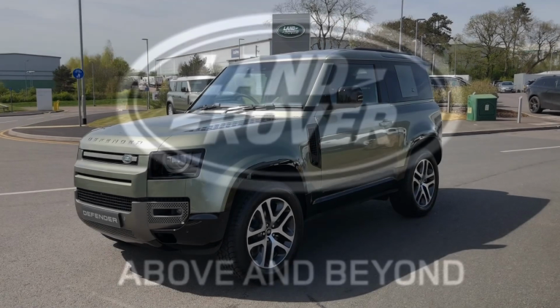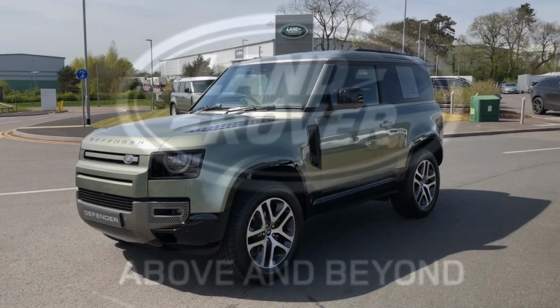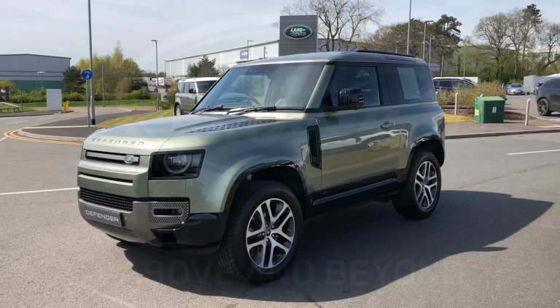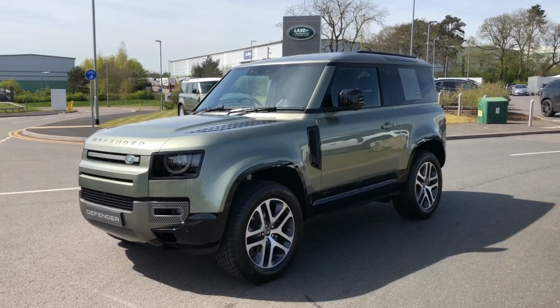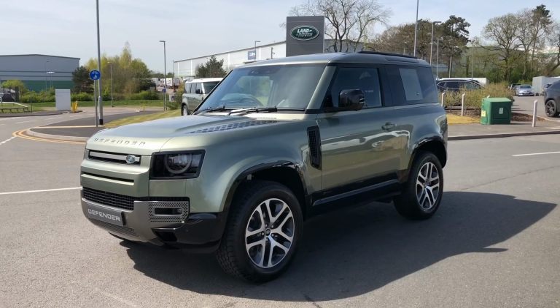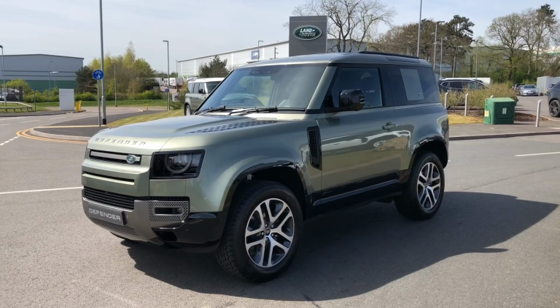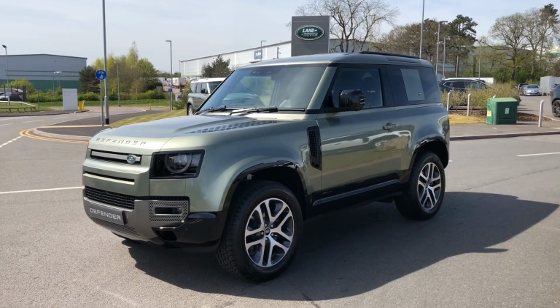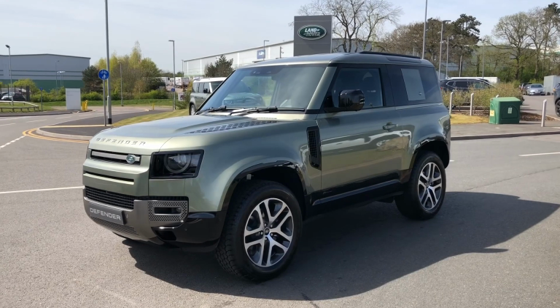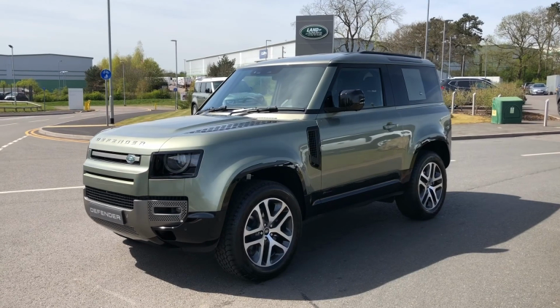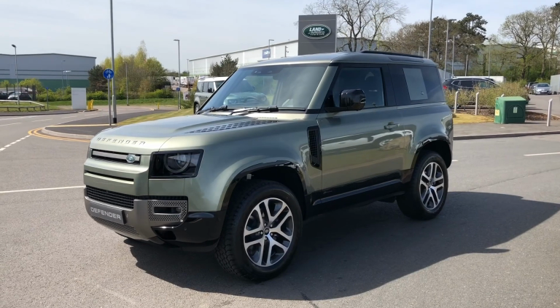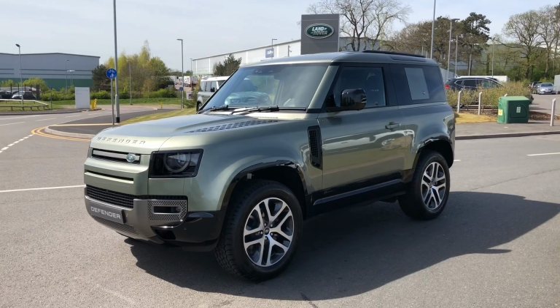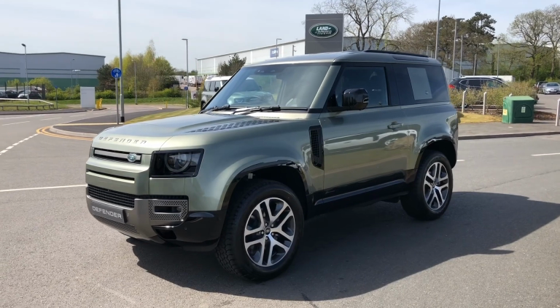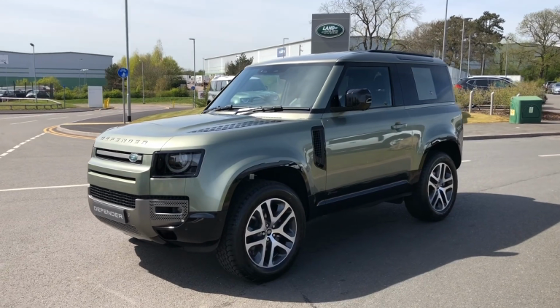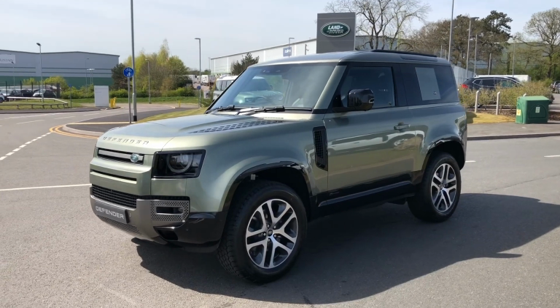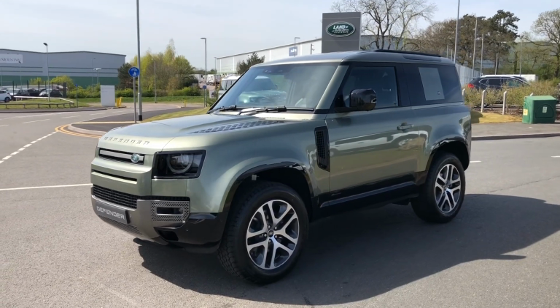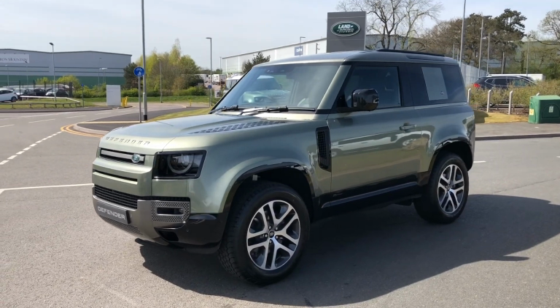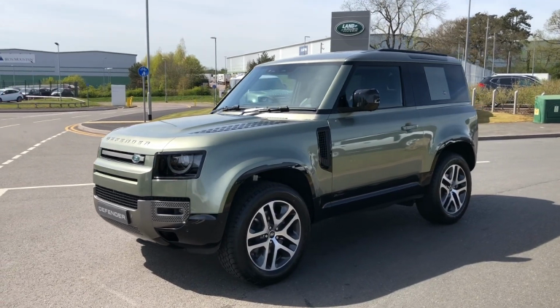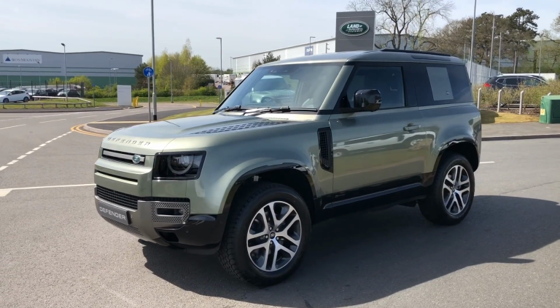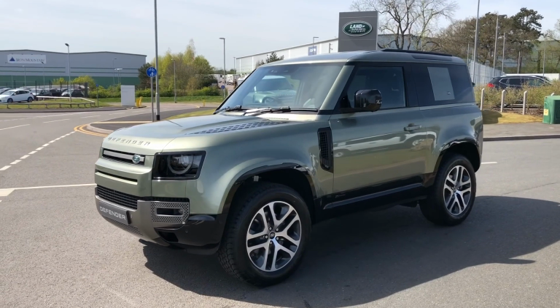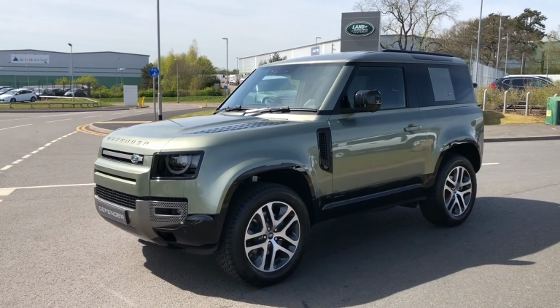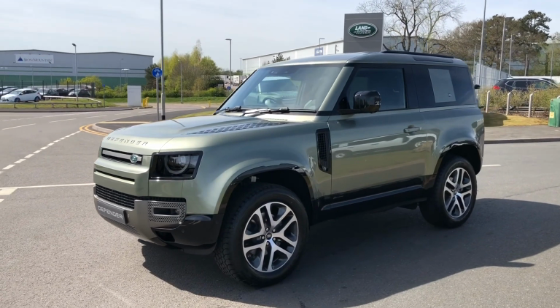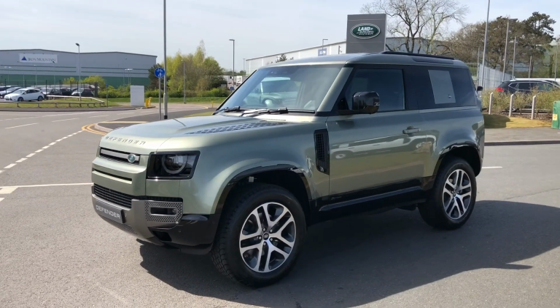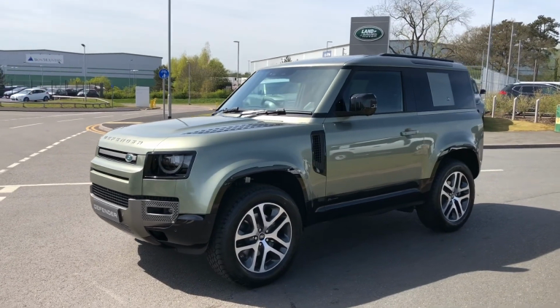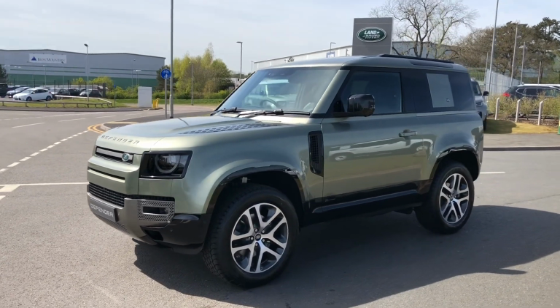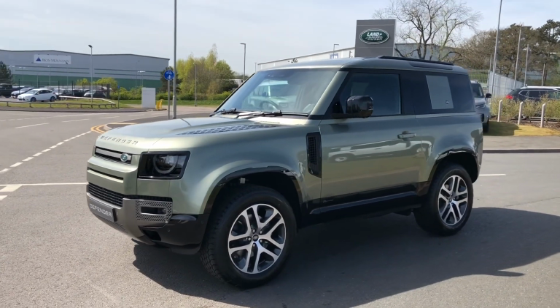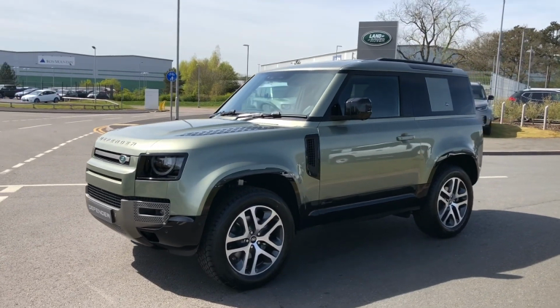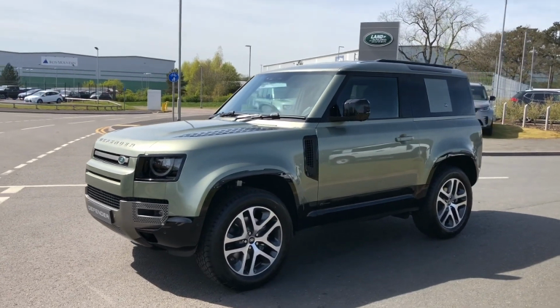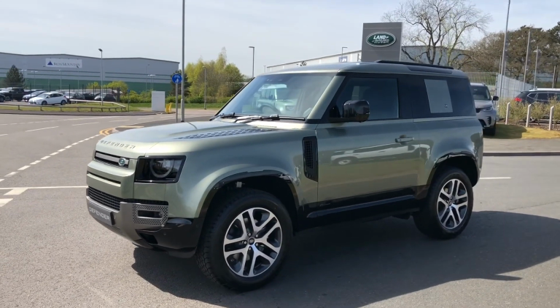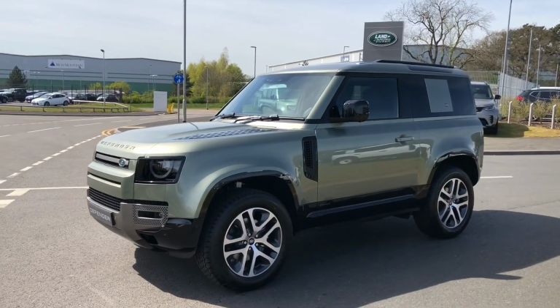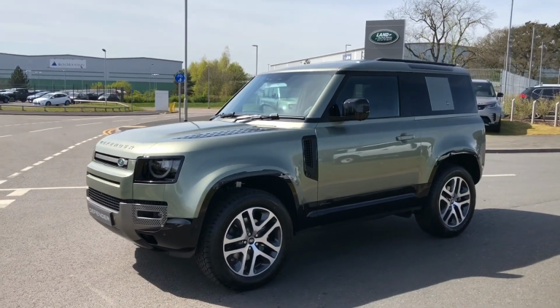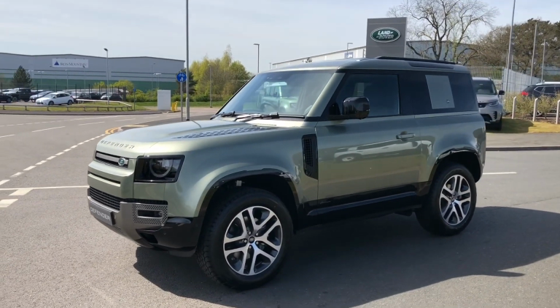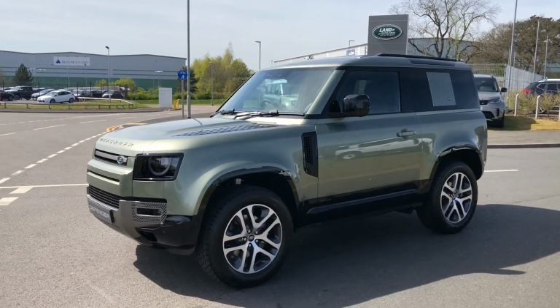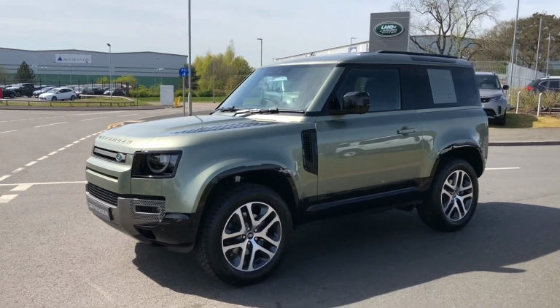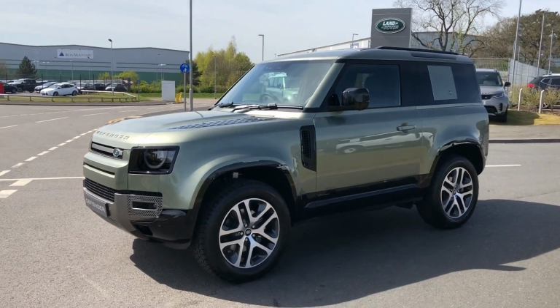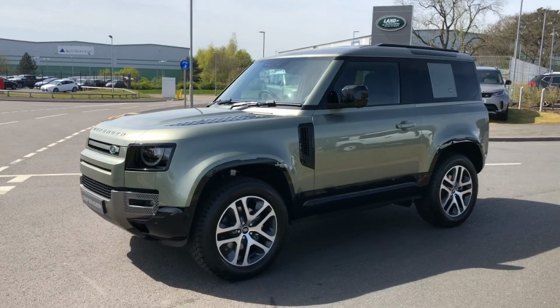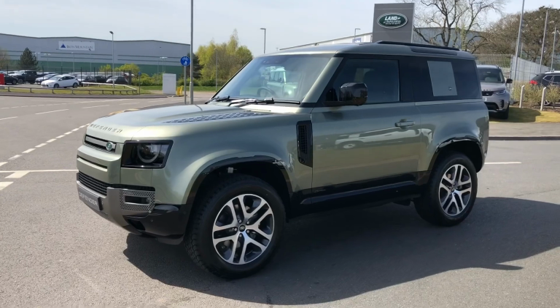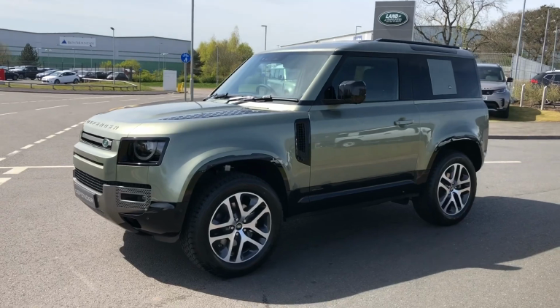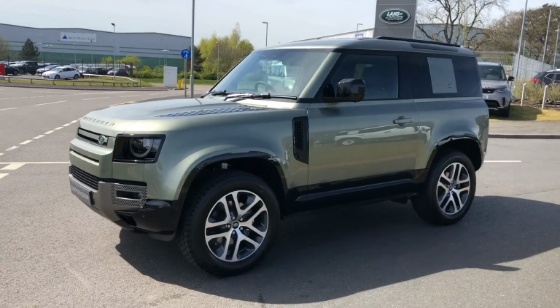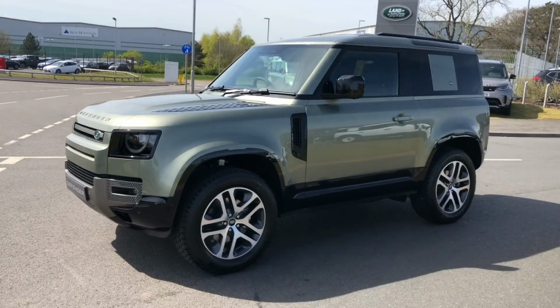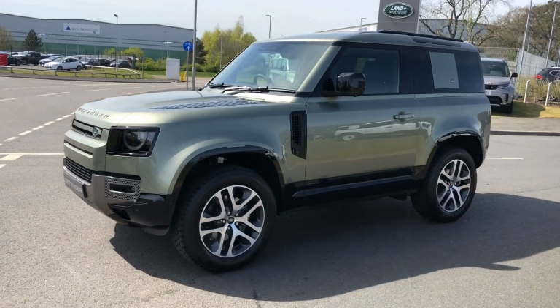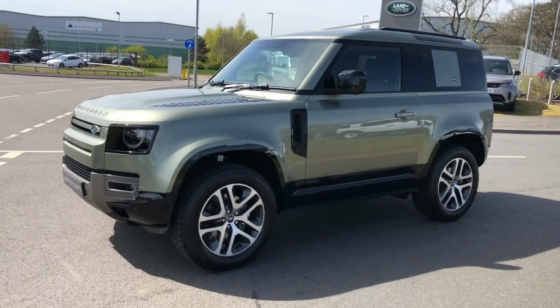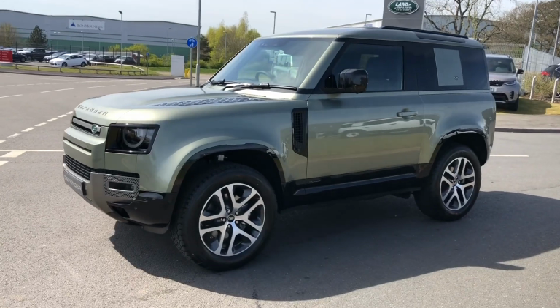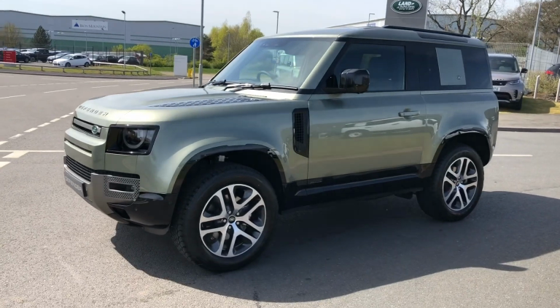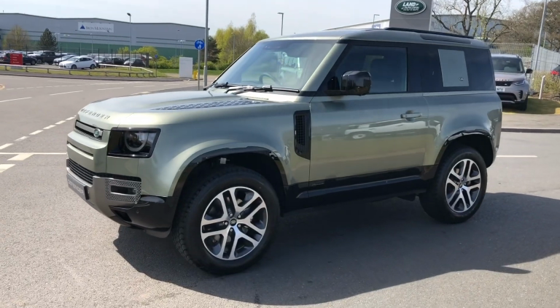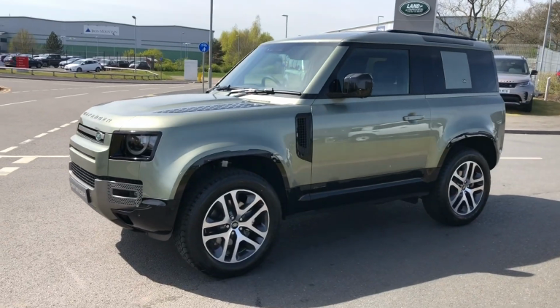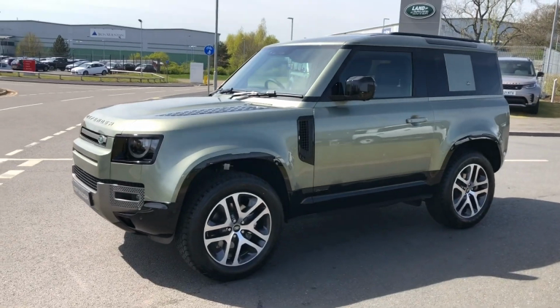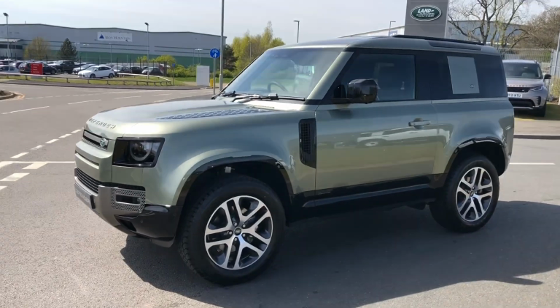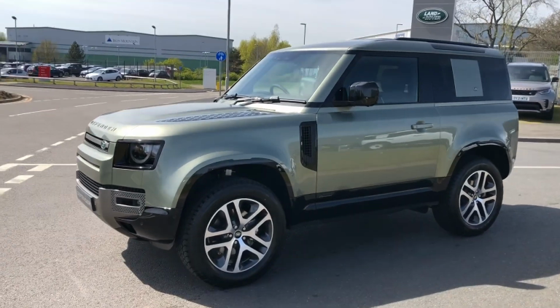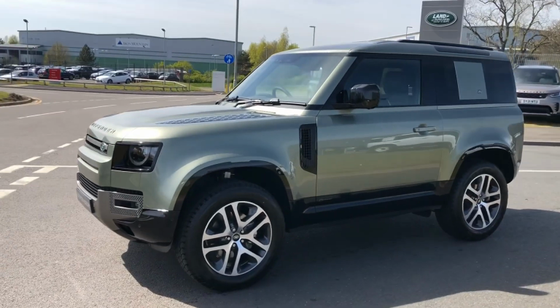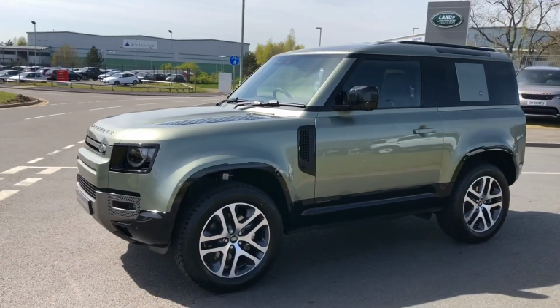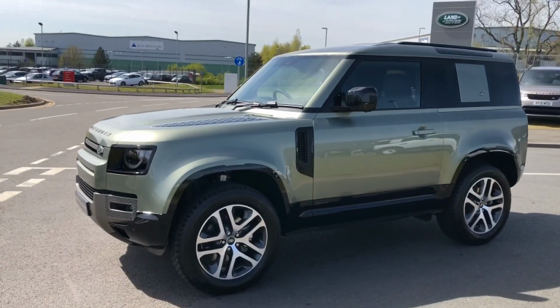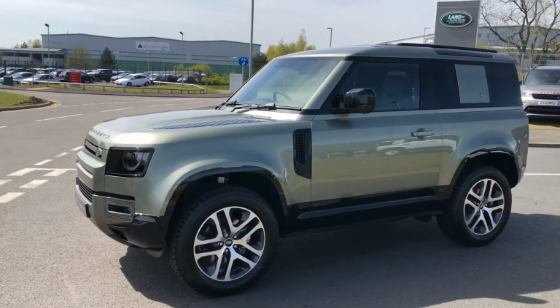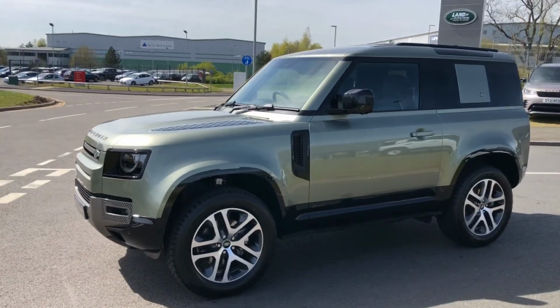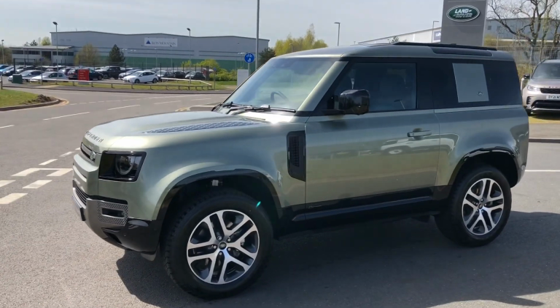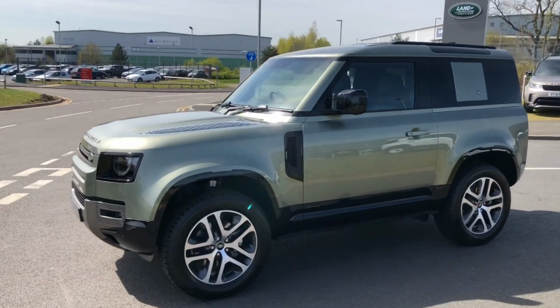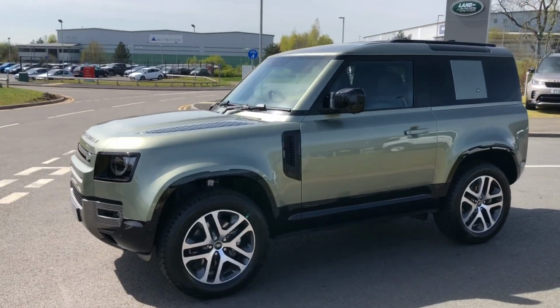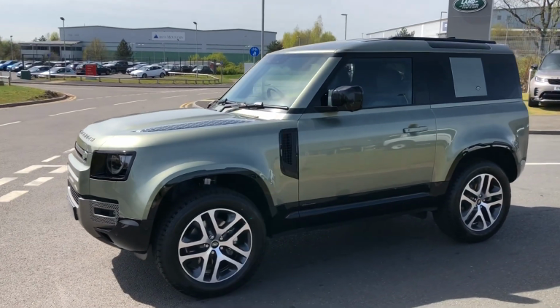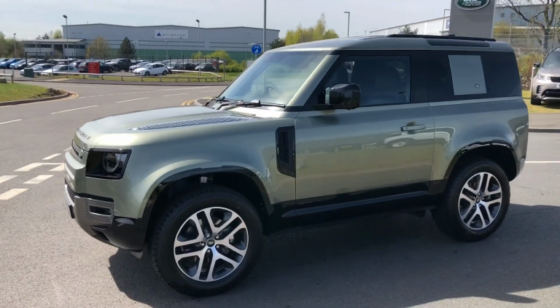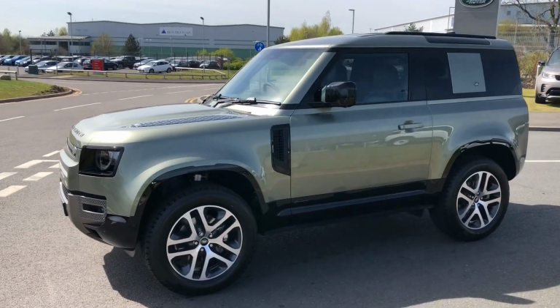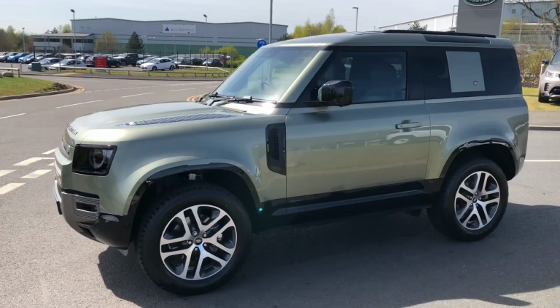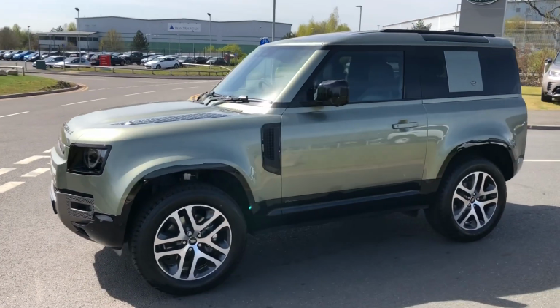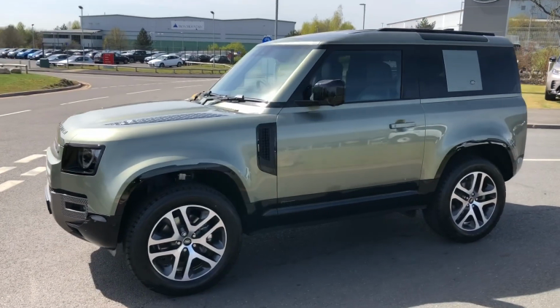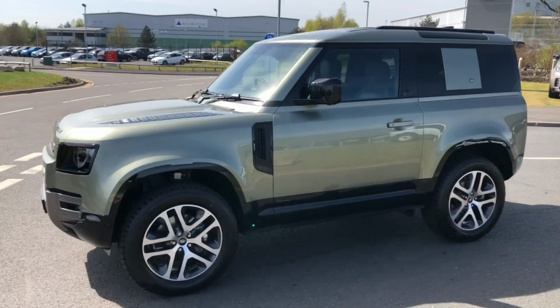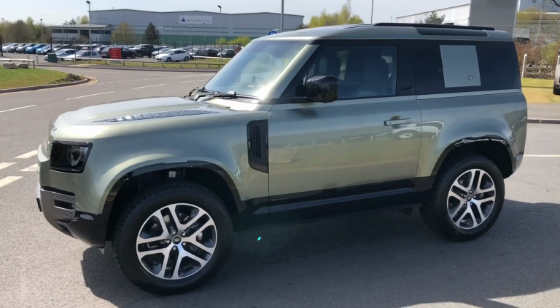Hello, welcome to Stafford Land Rover. Today I'm going to show you around this lovely Defender 90 X-Dynamic SE.